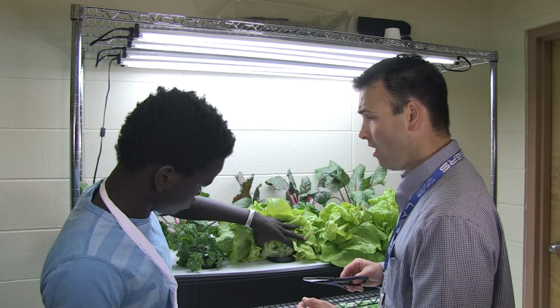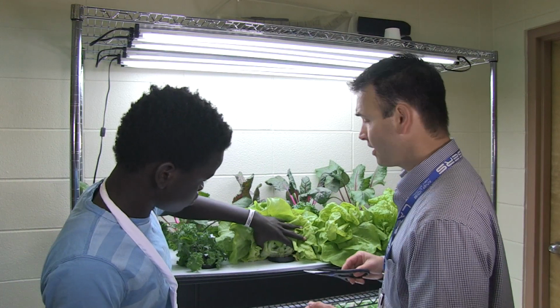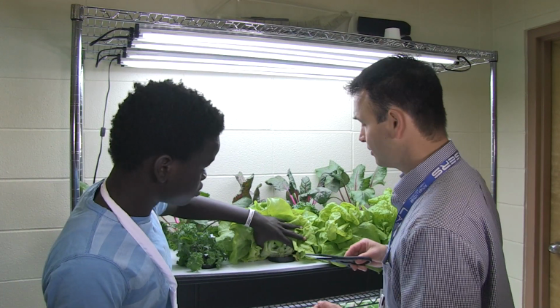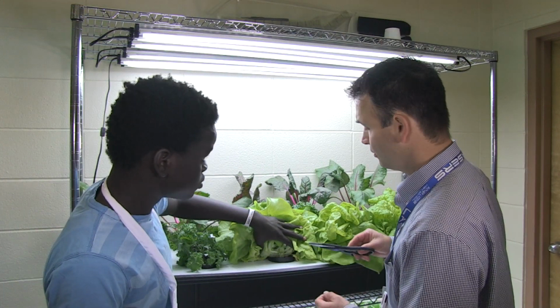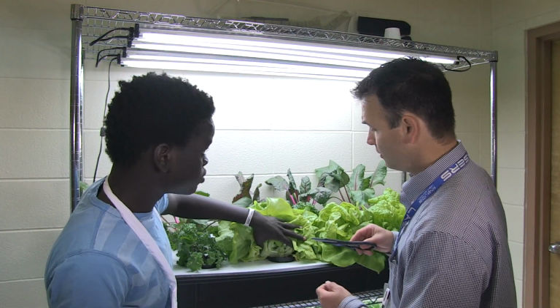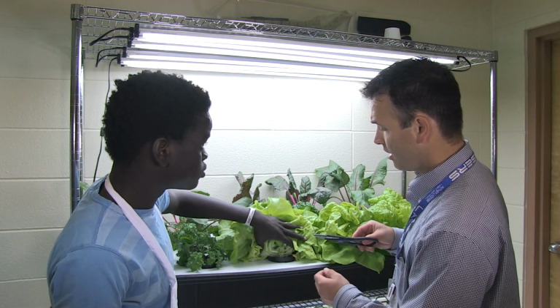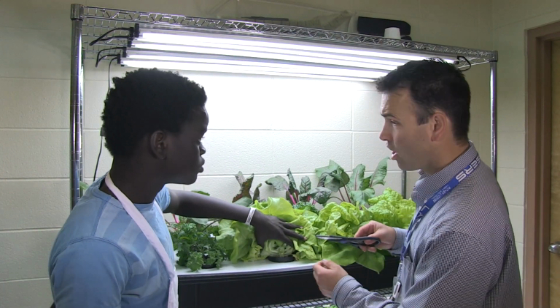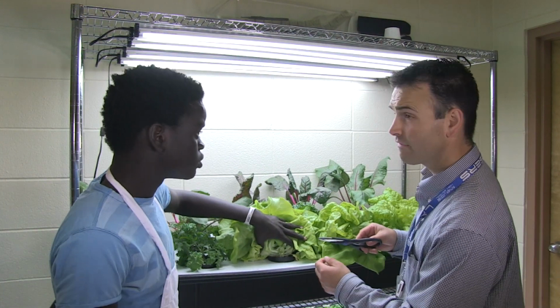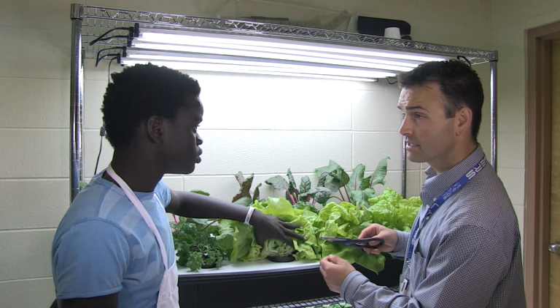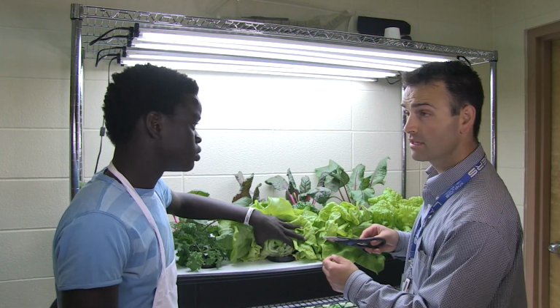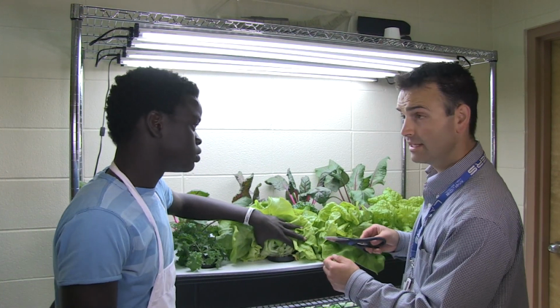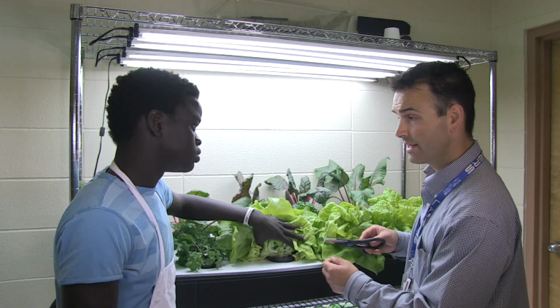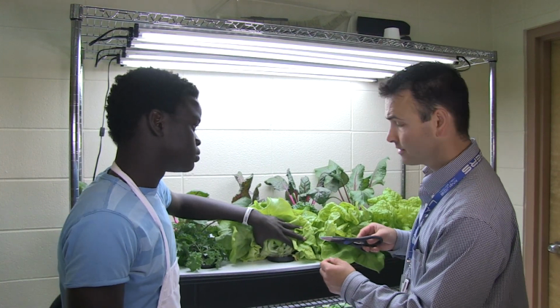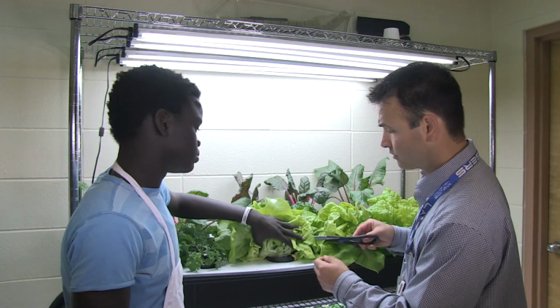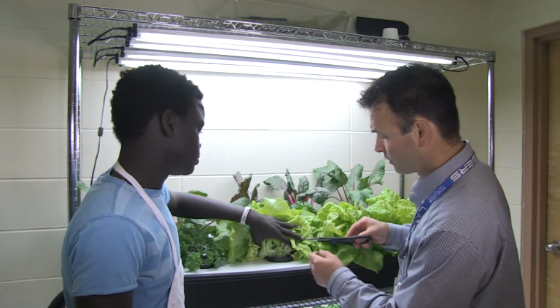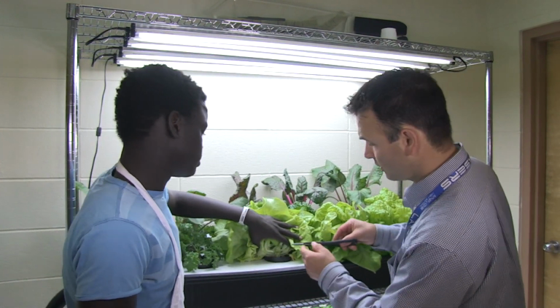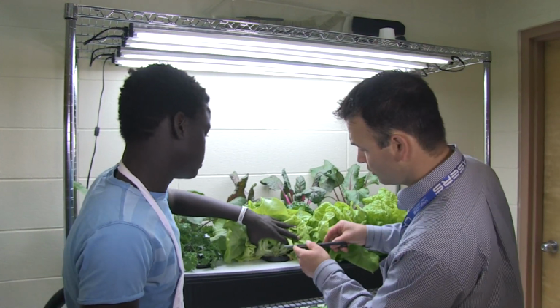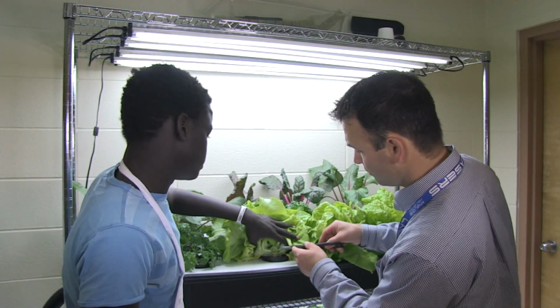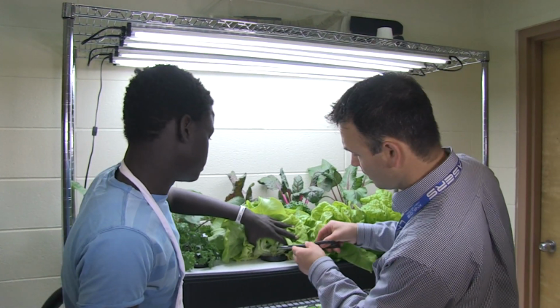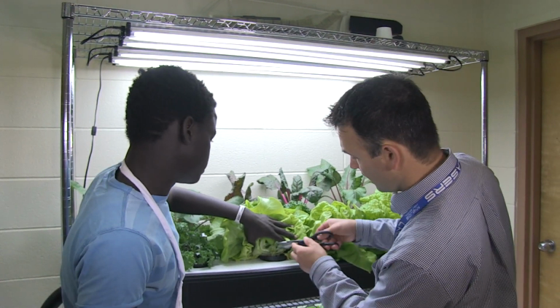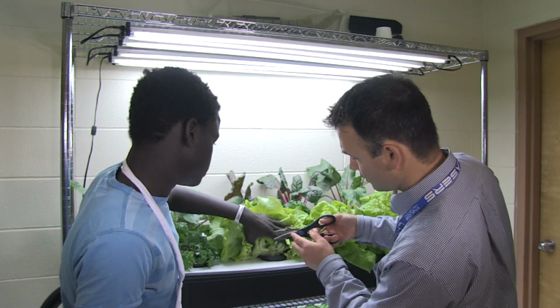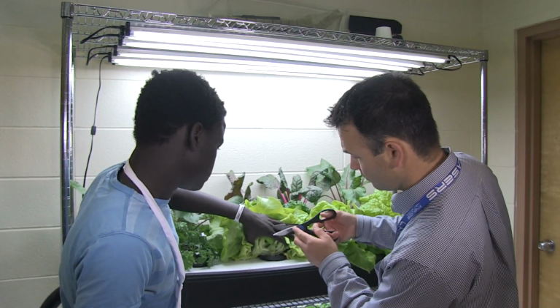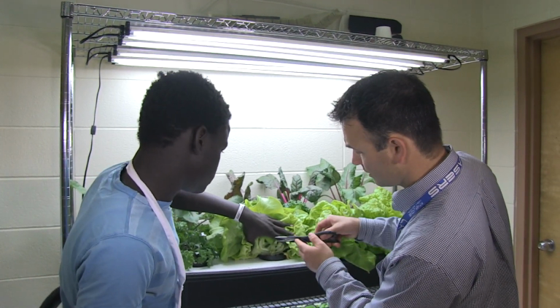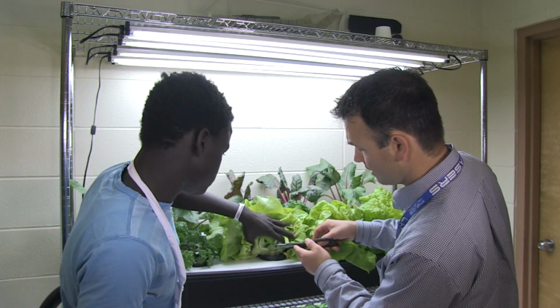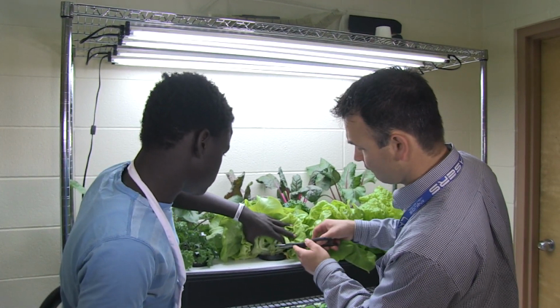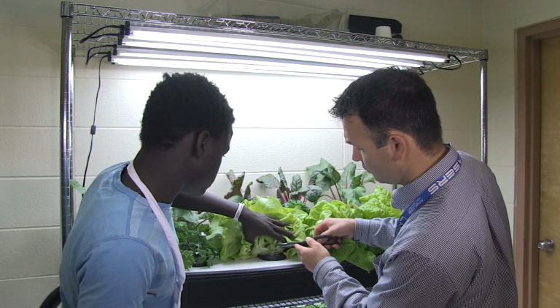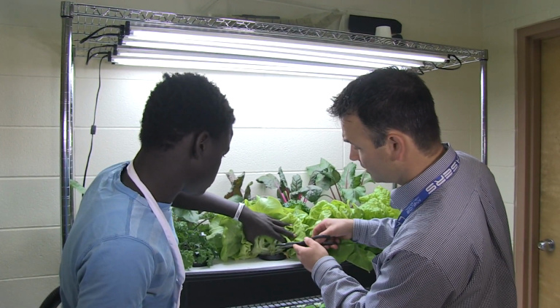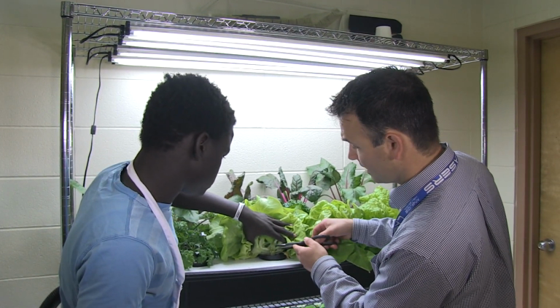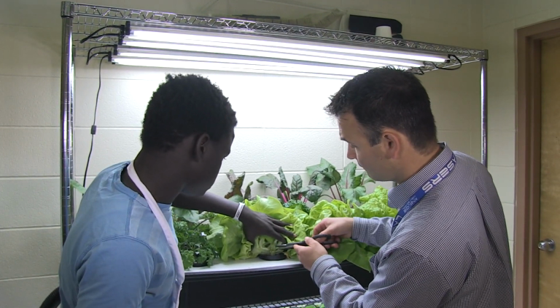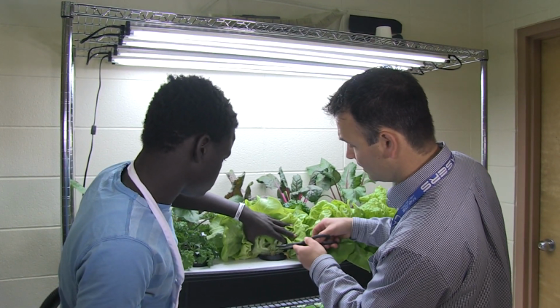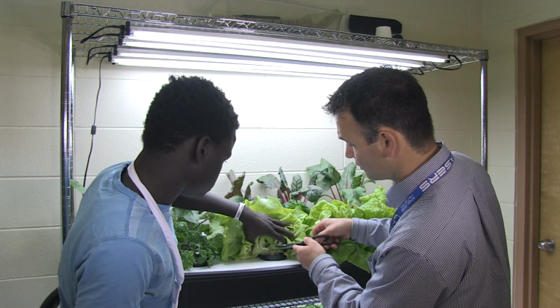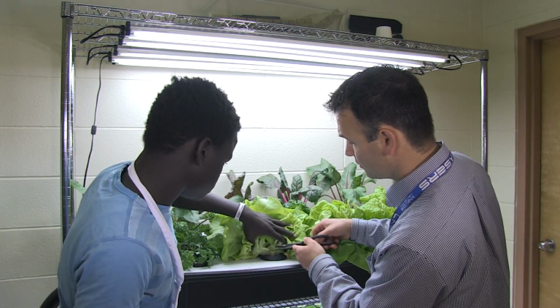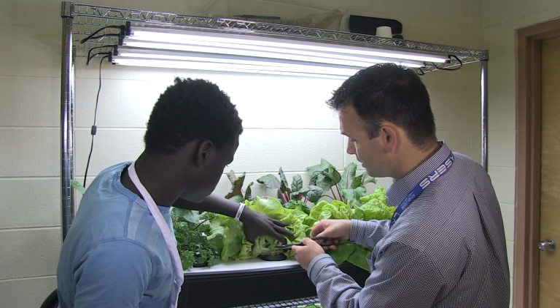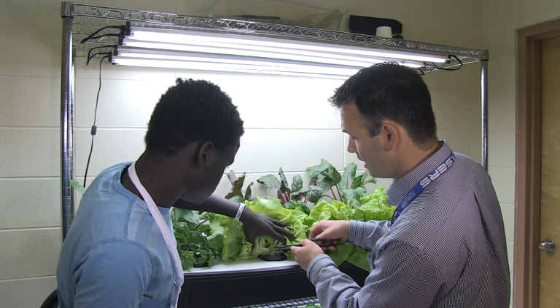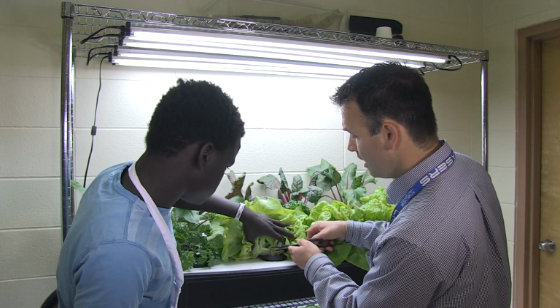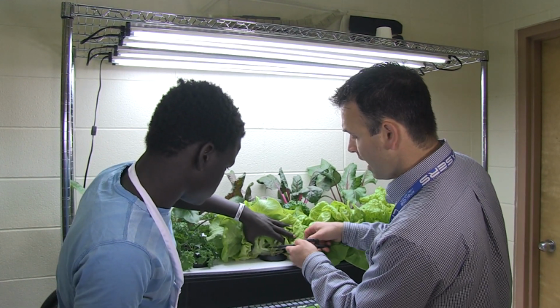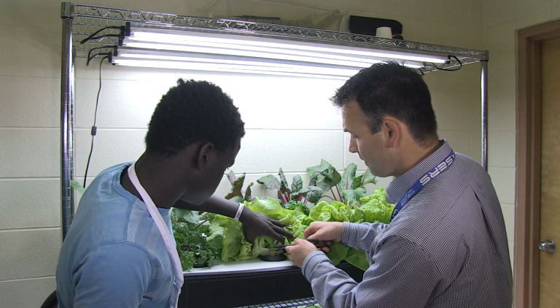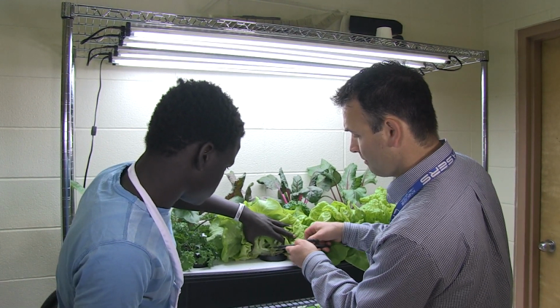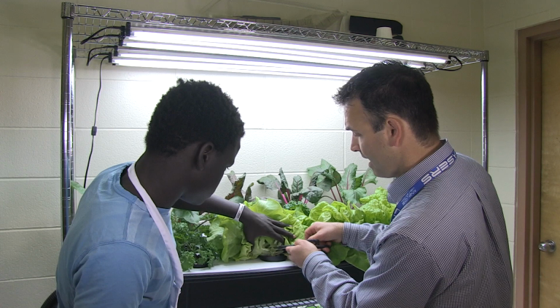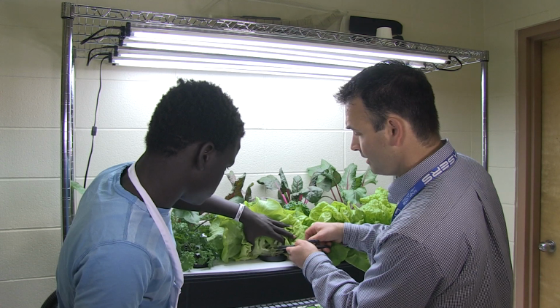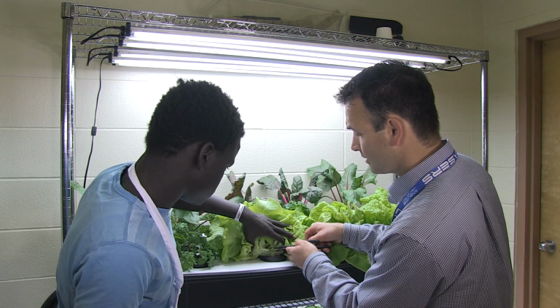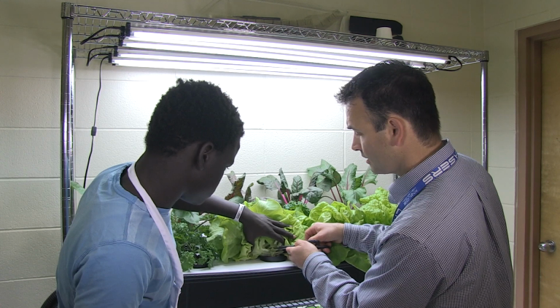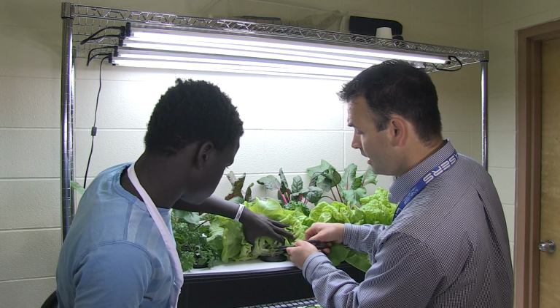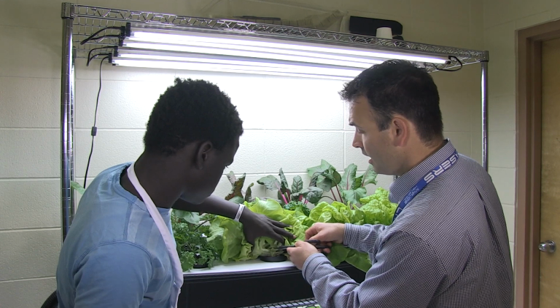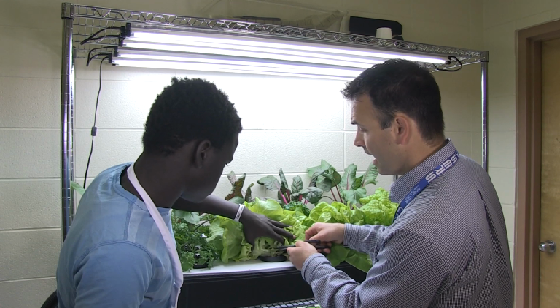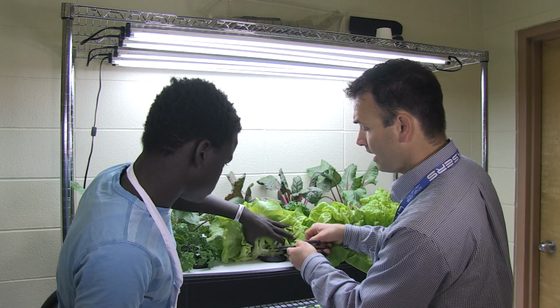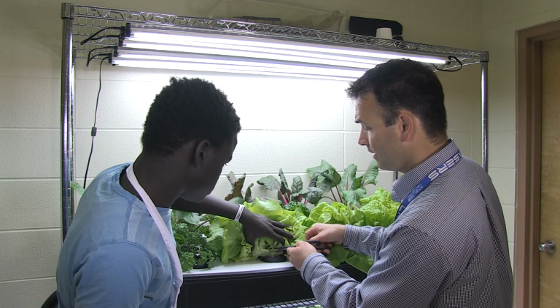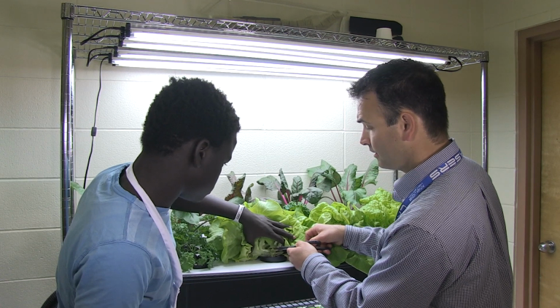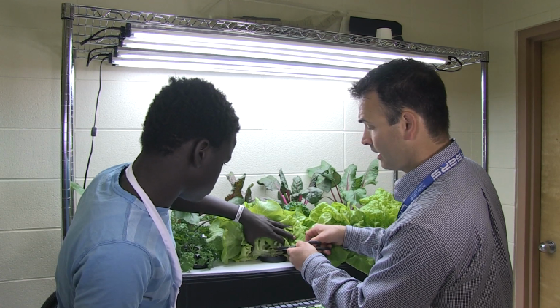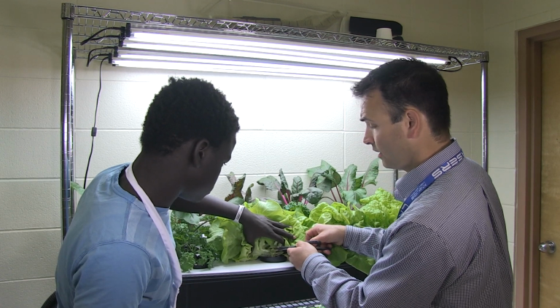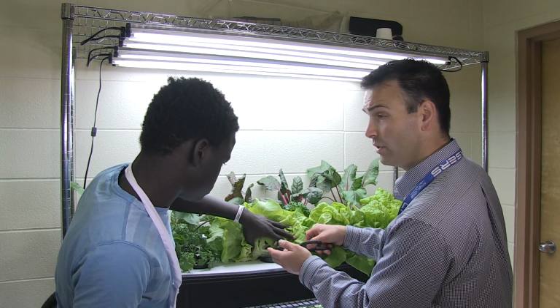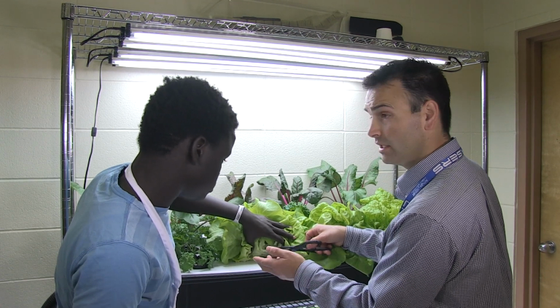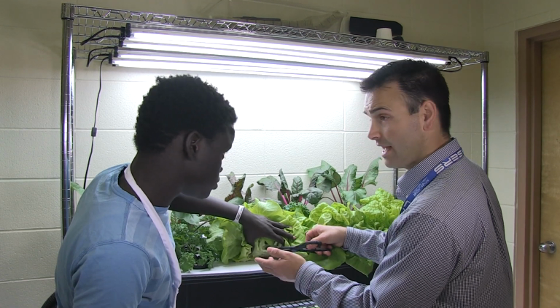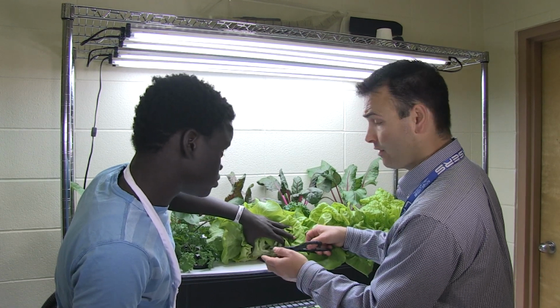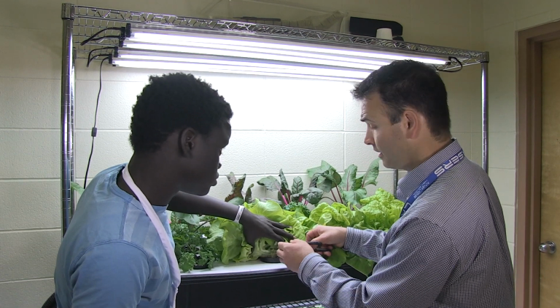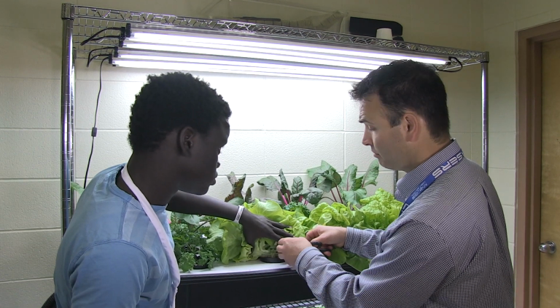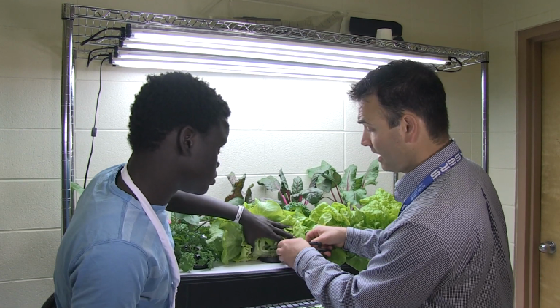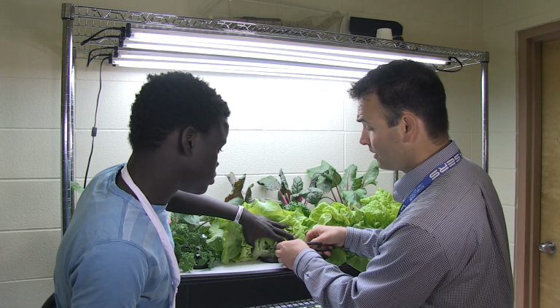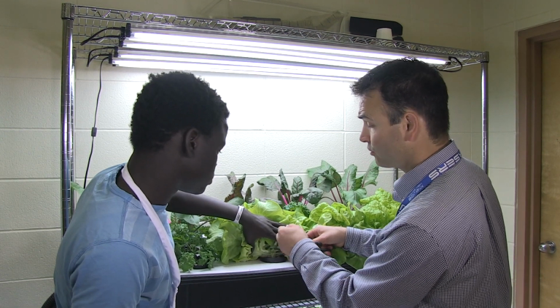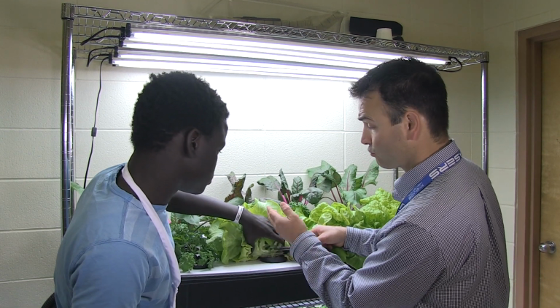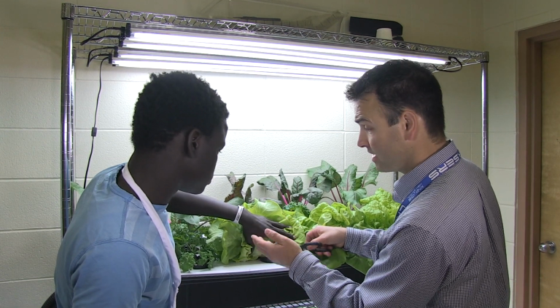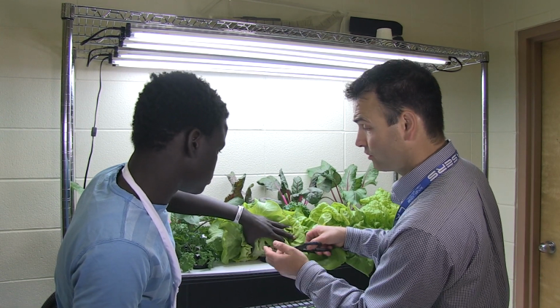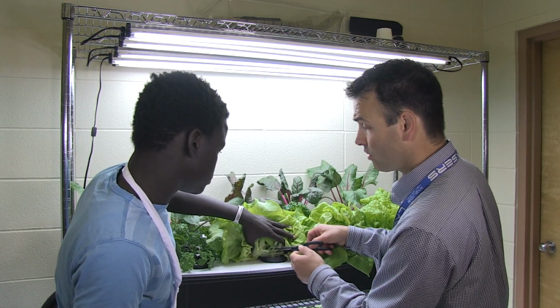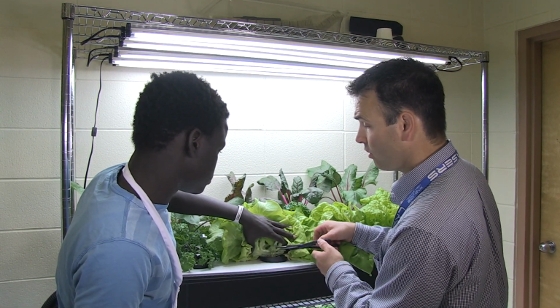Omat, to harvest the lettuce we're going to cut with food-safe scissors at the base, and it will allow the plant to regrow.